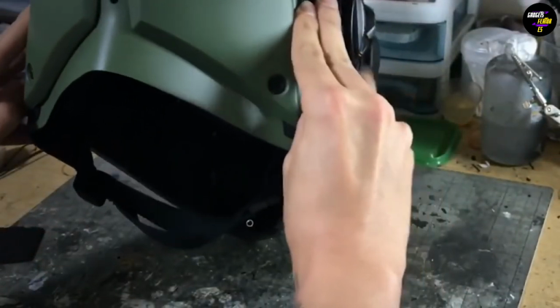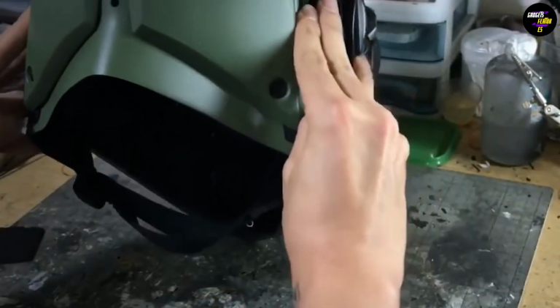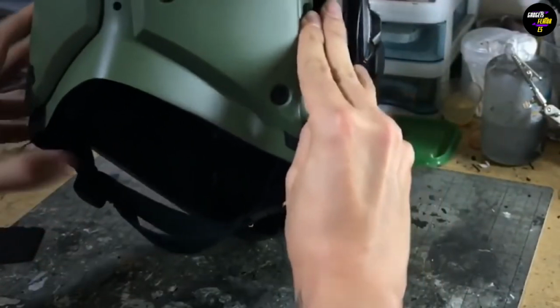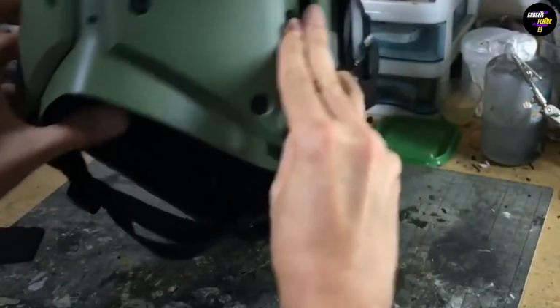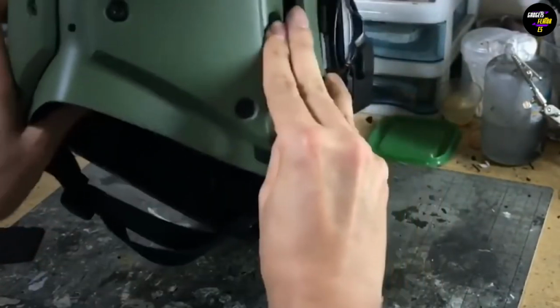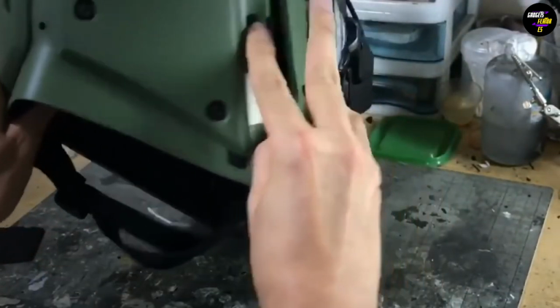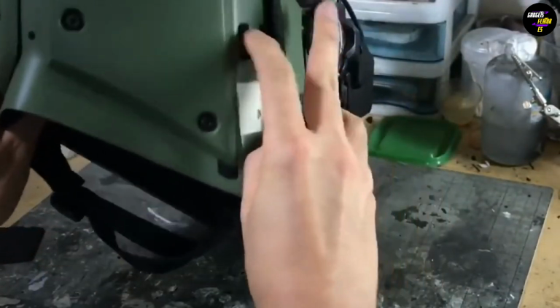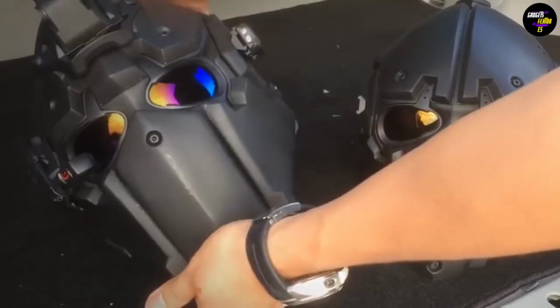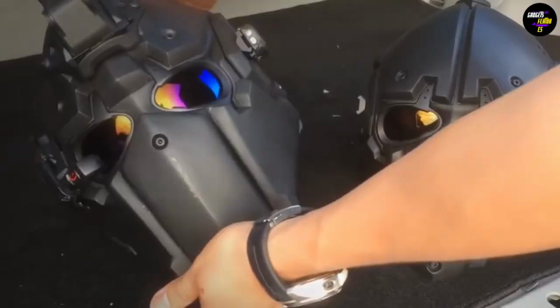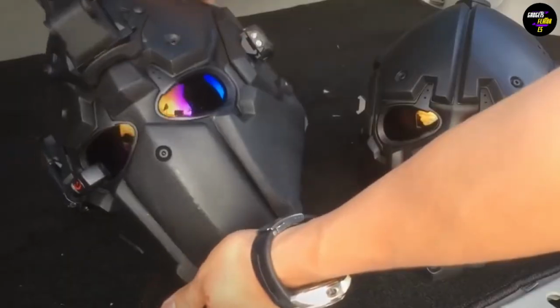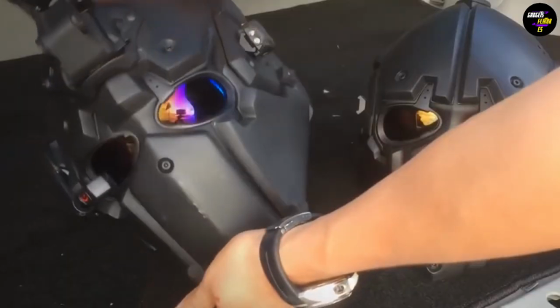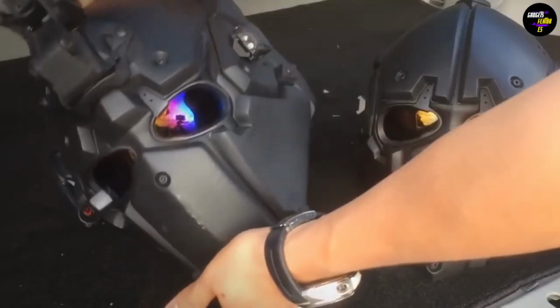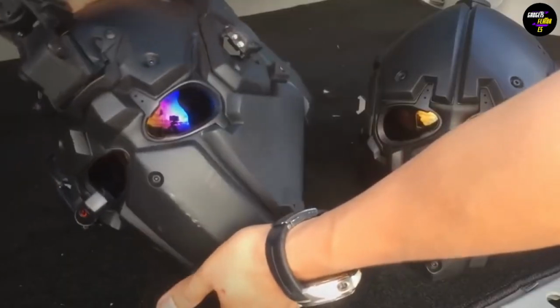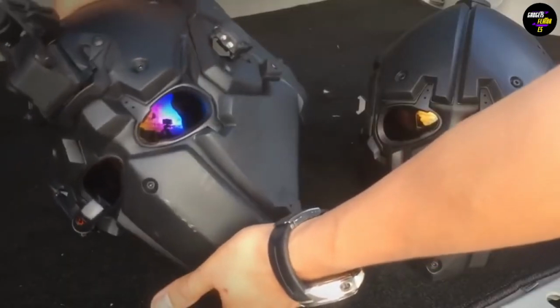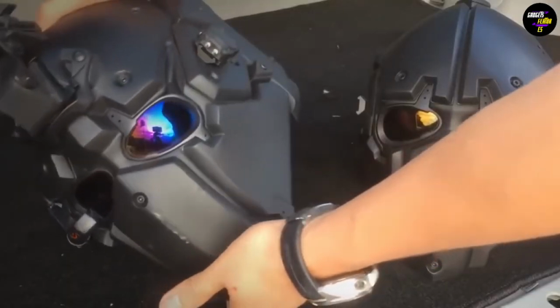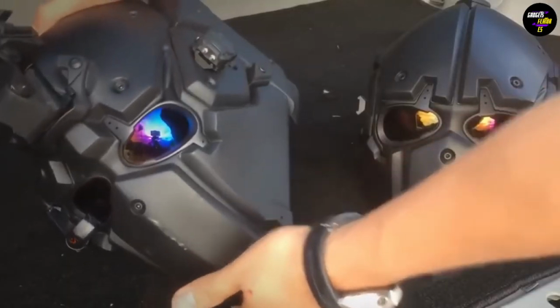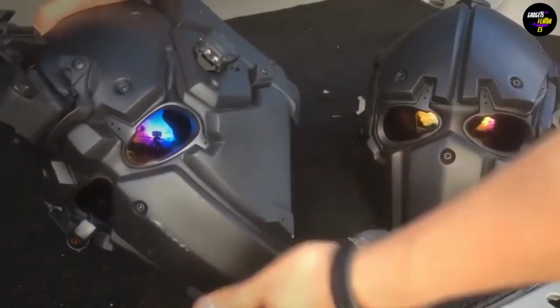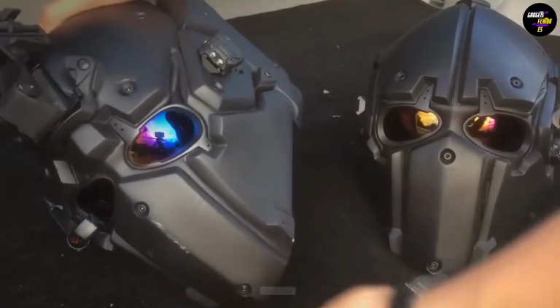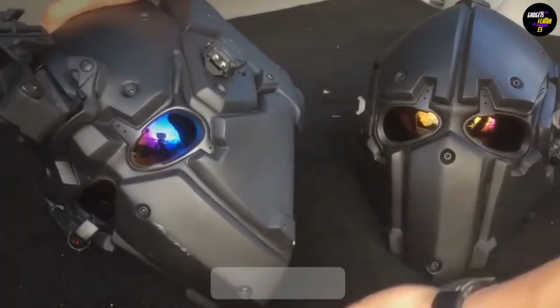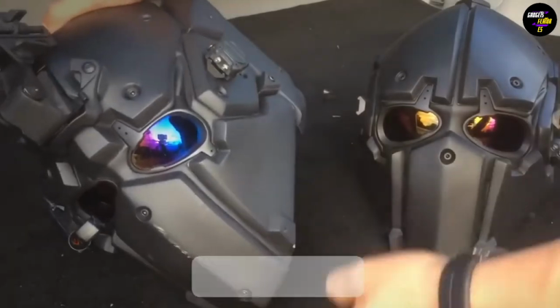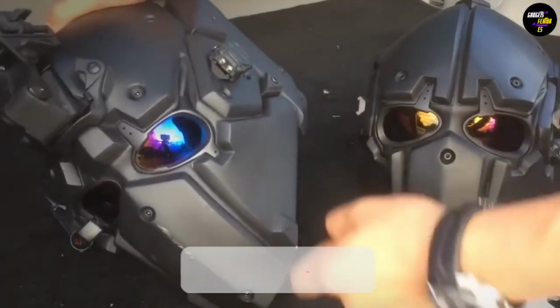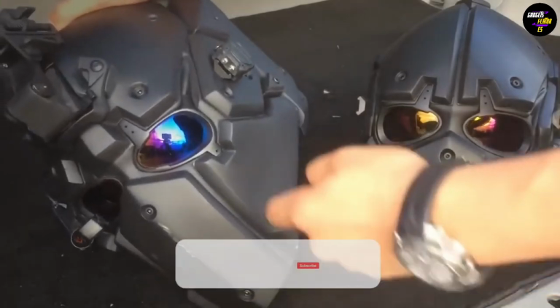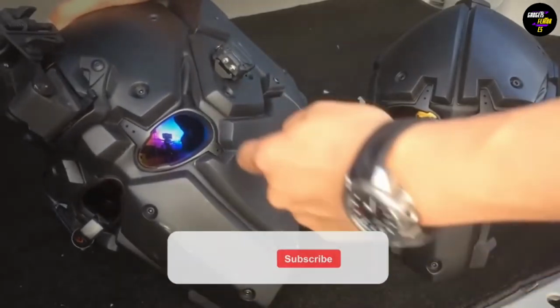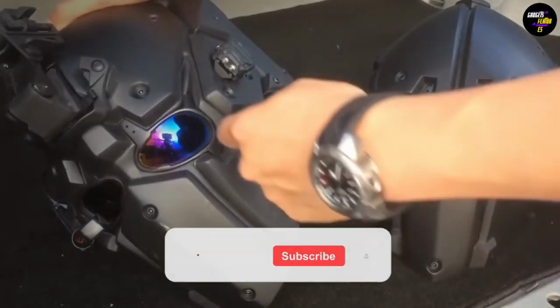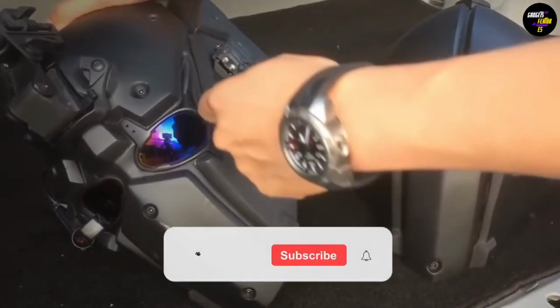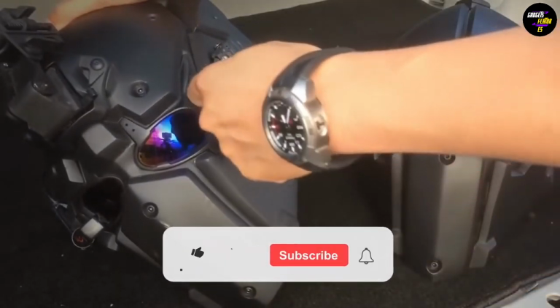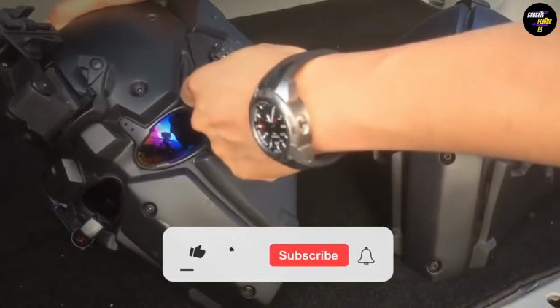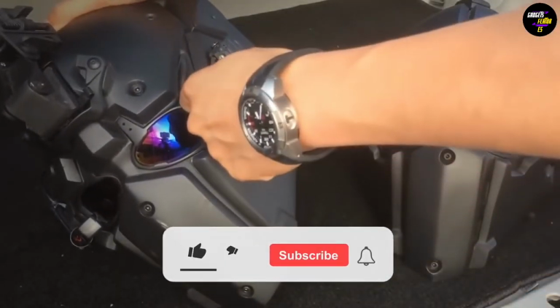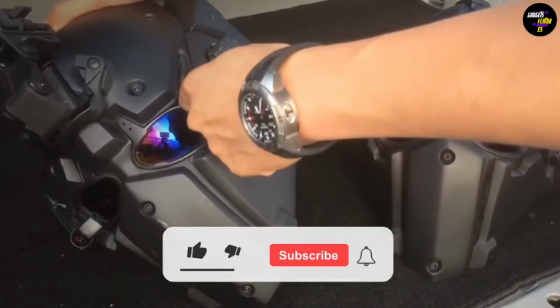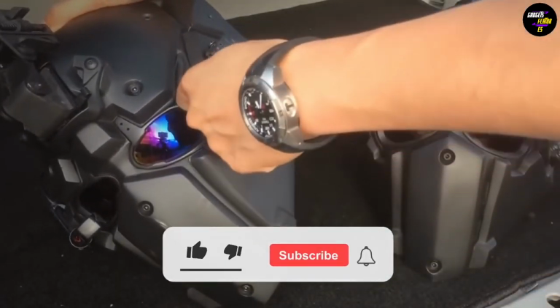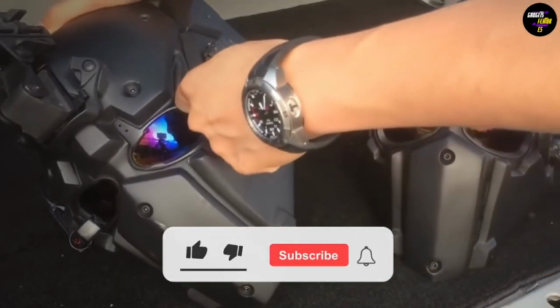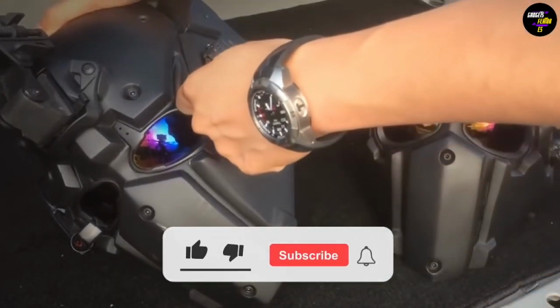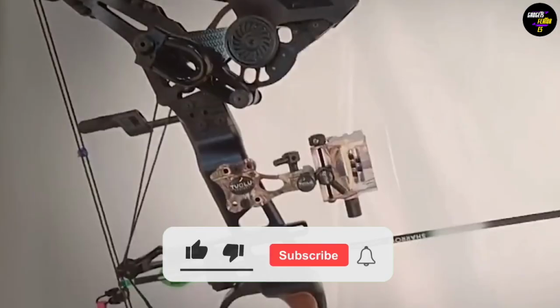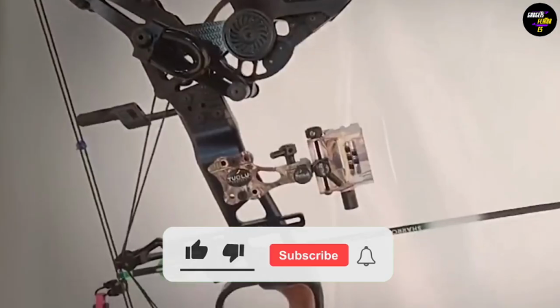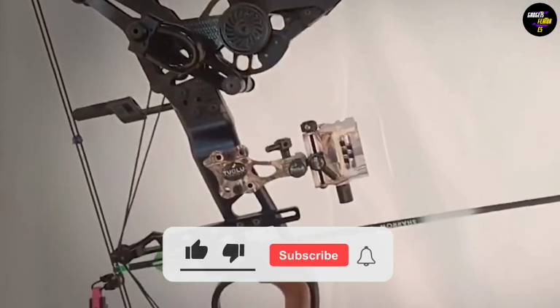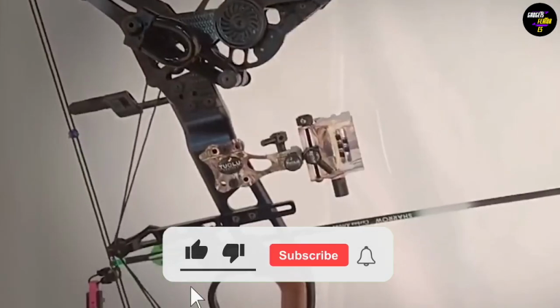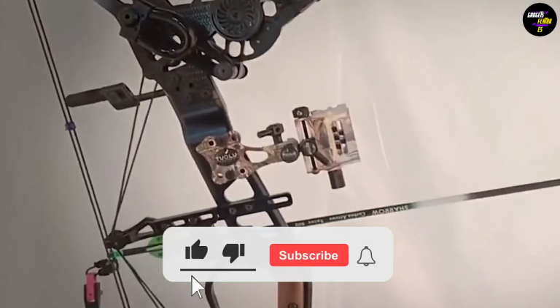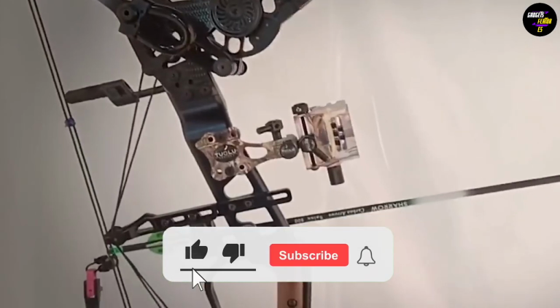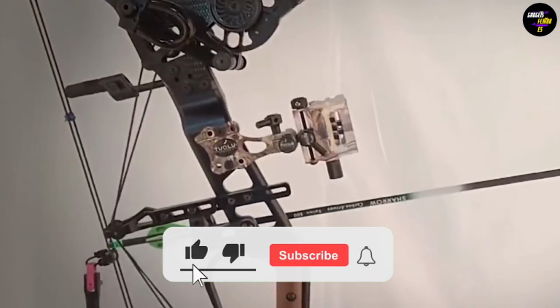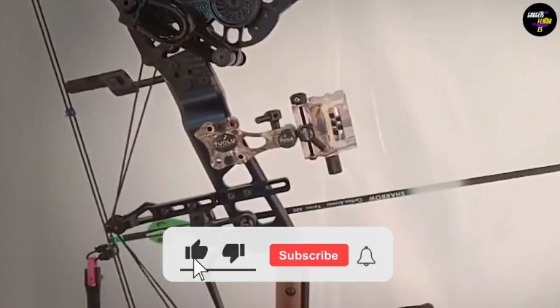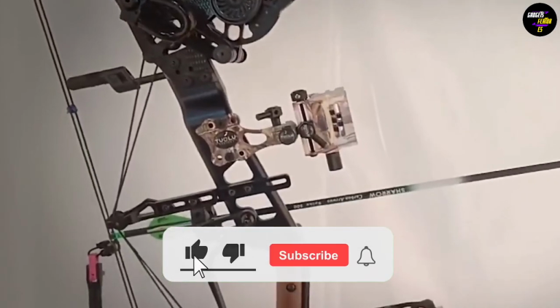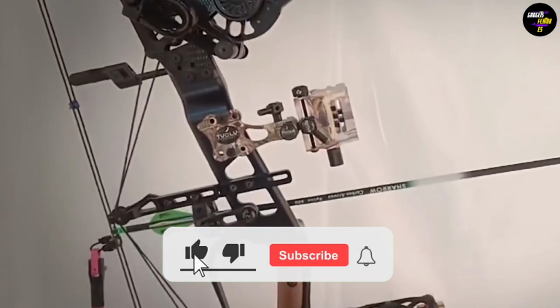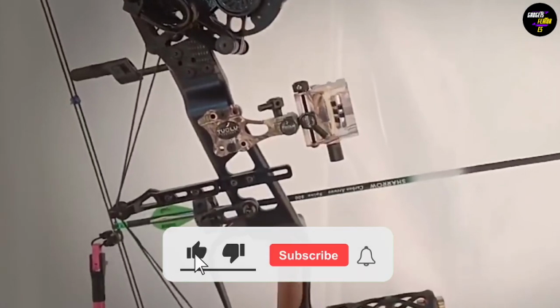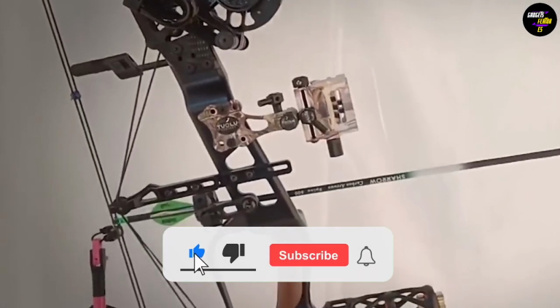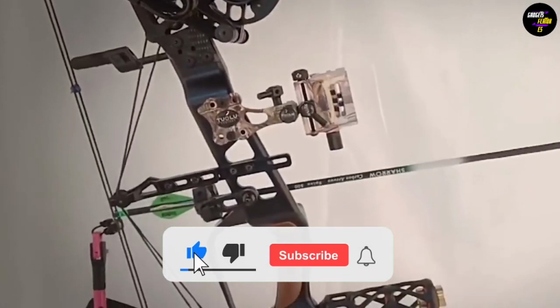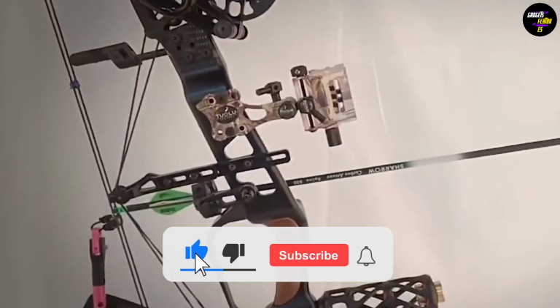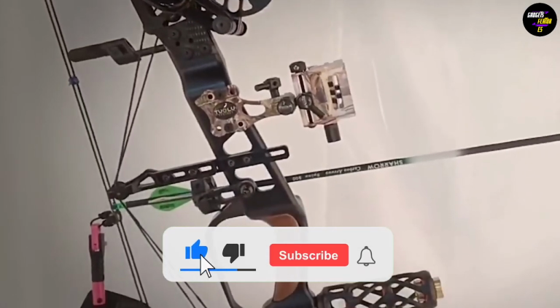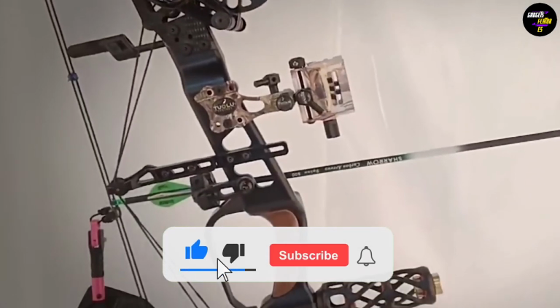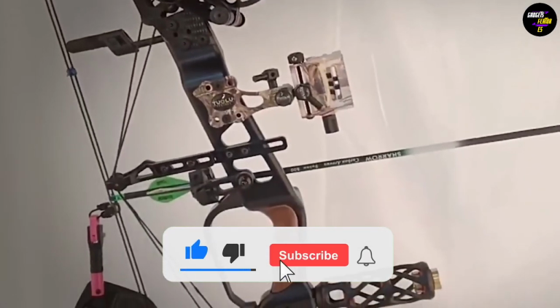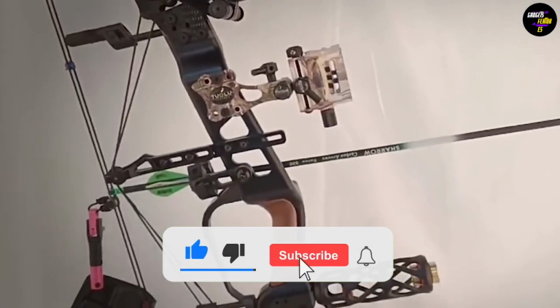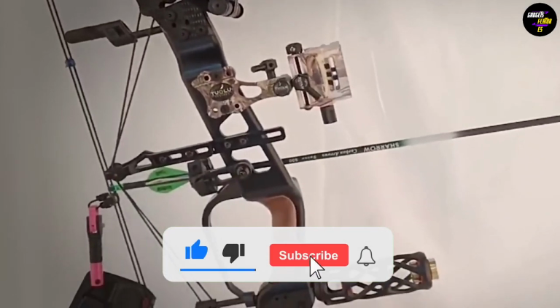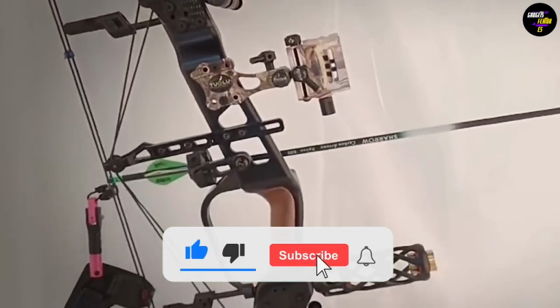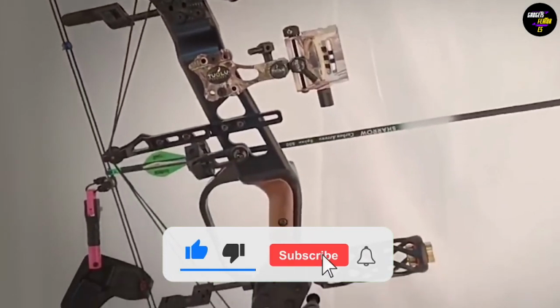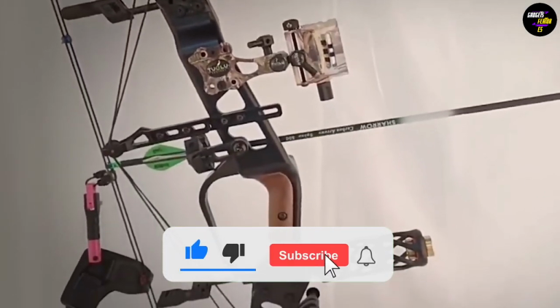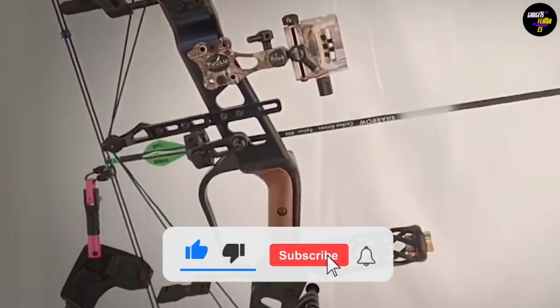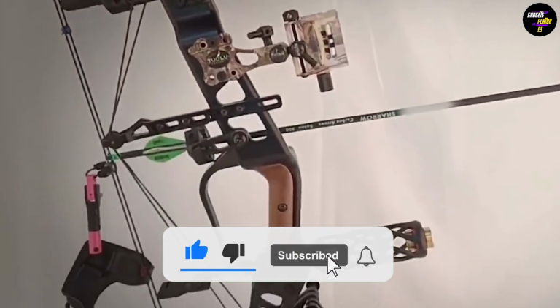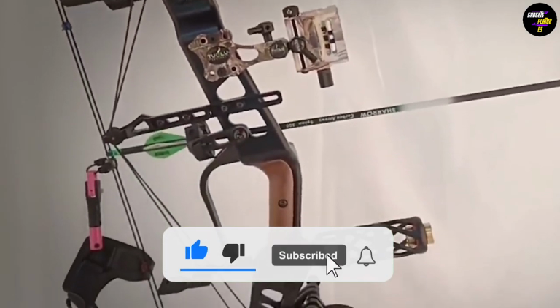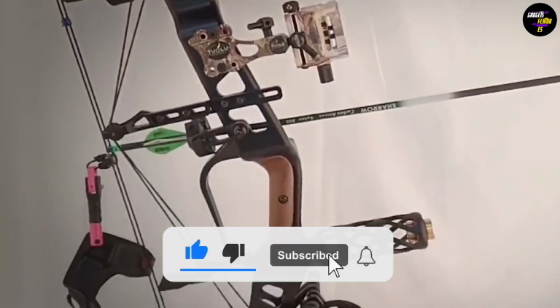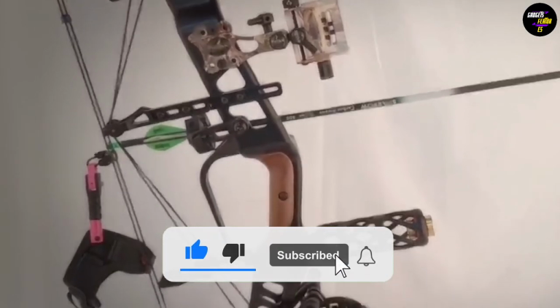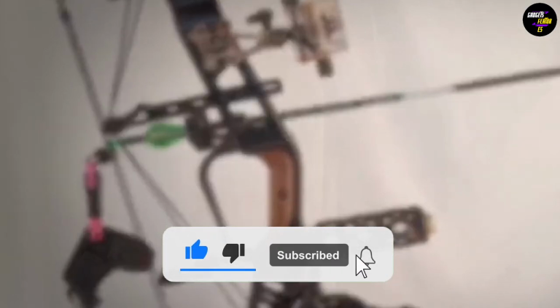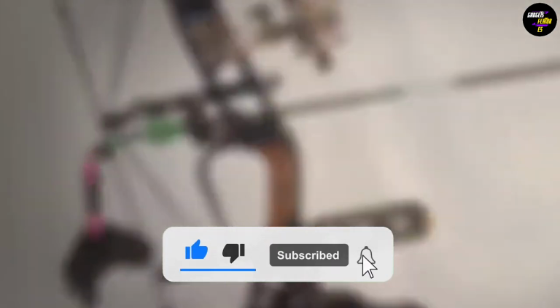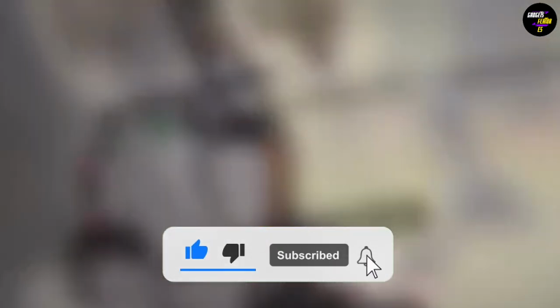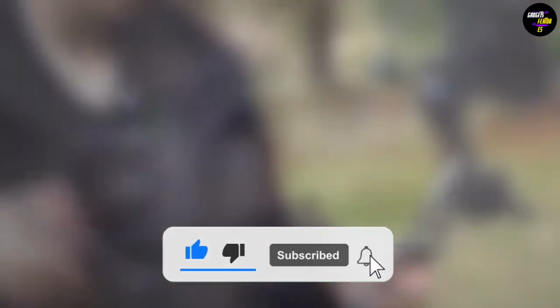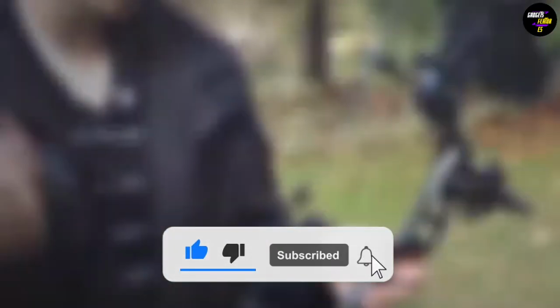Comment down below which of these gadgets impressed you the most. Don't forget to like the video and subscribe to Gadgets Features.